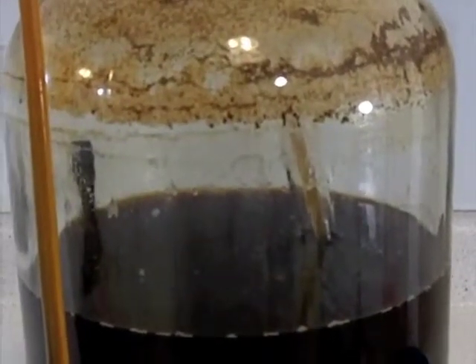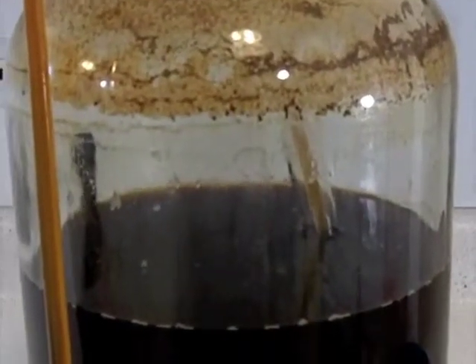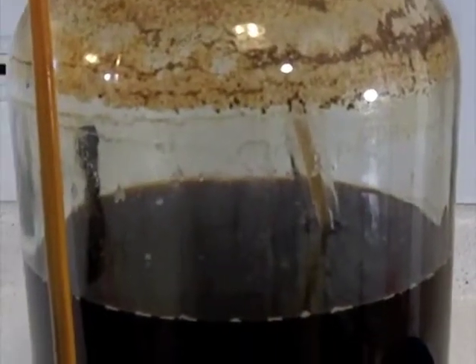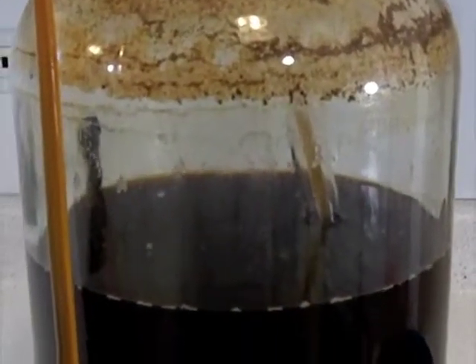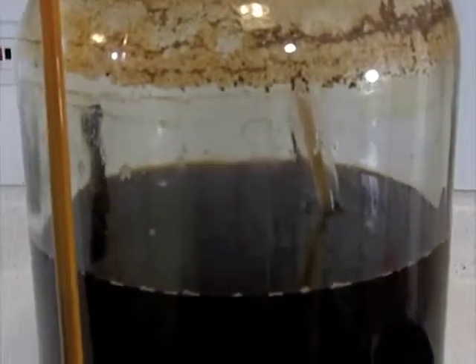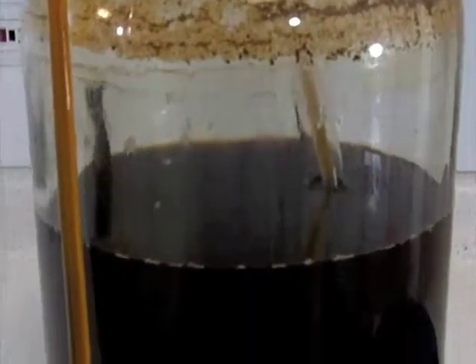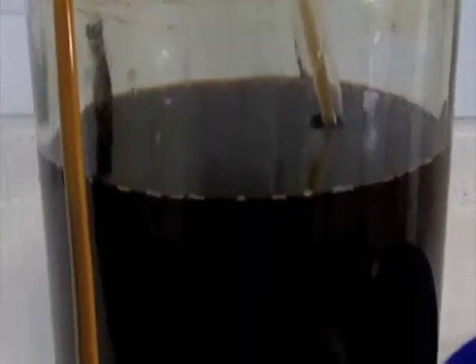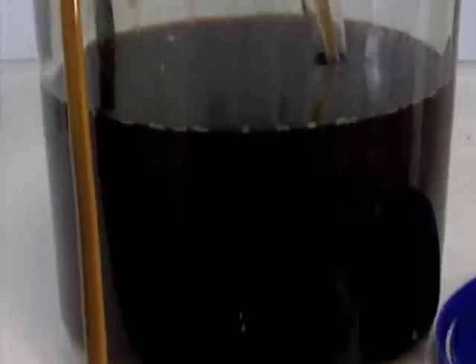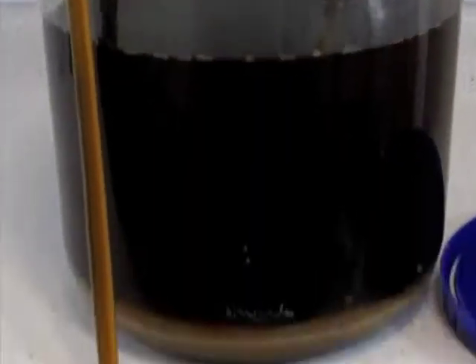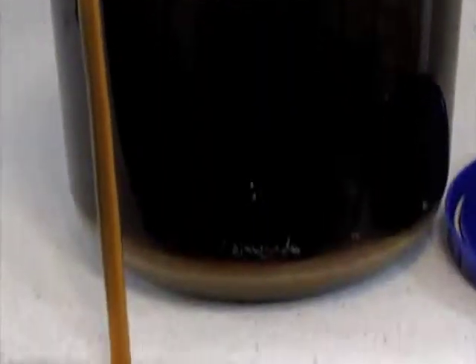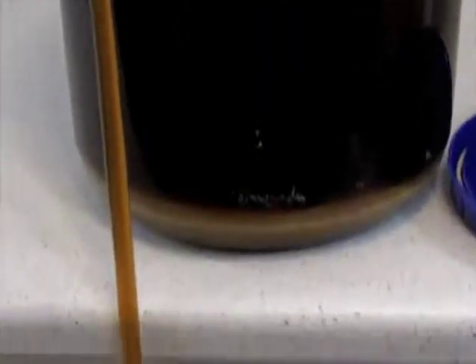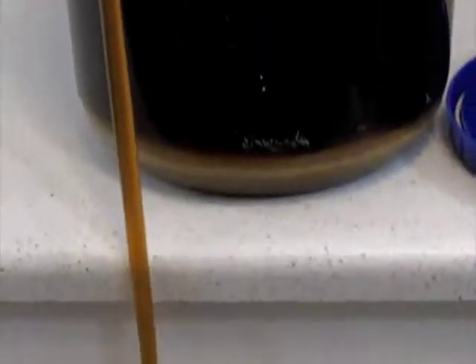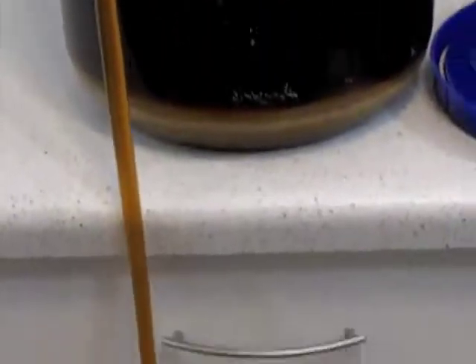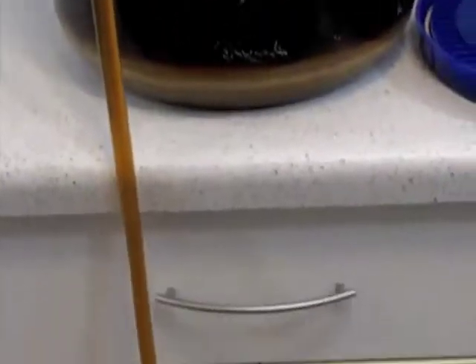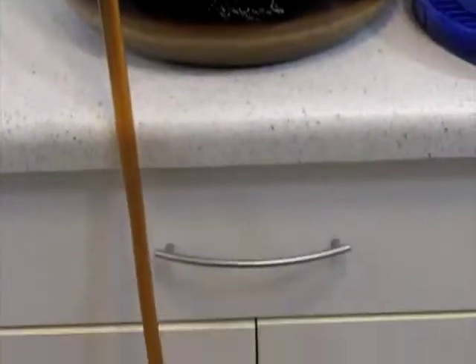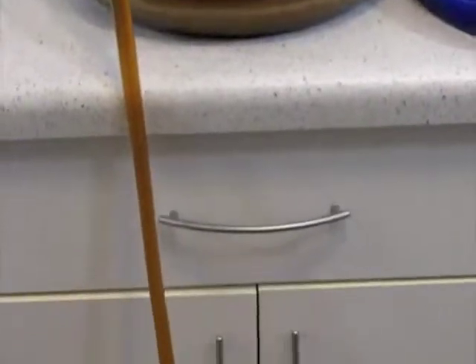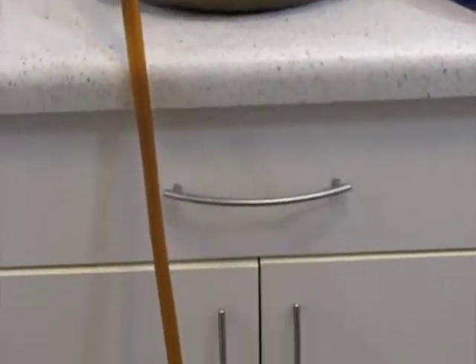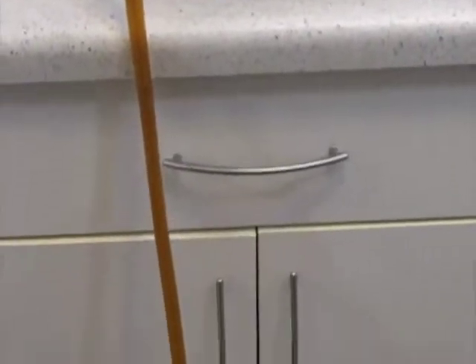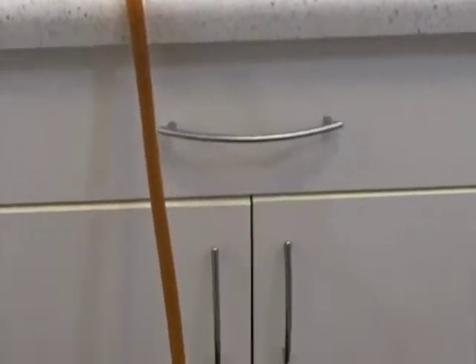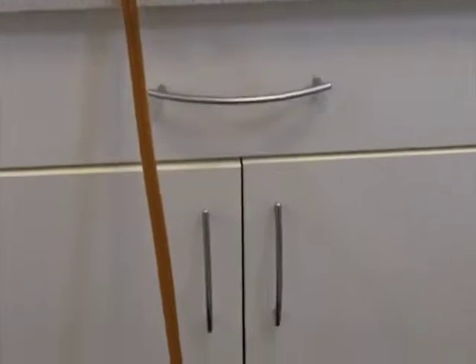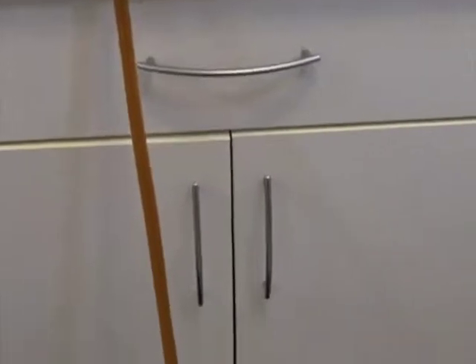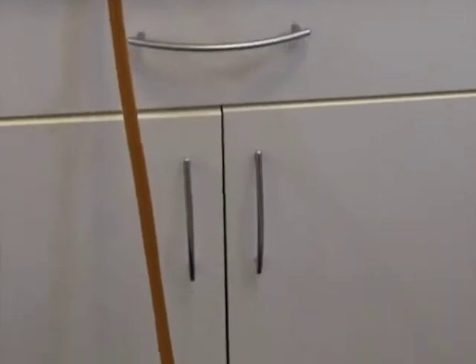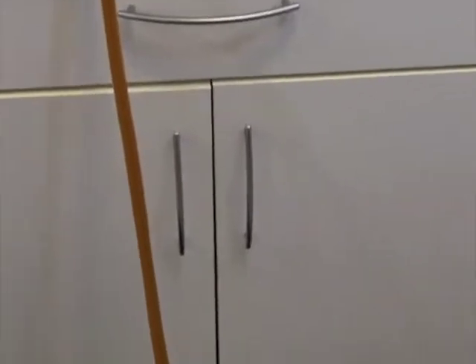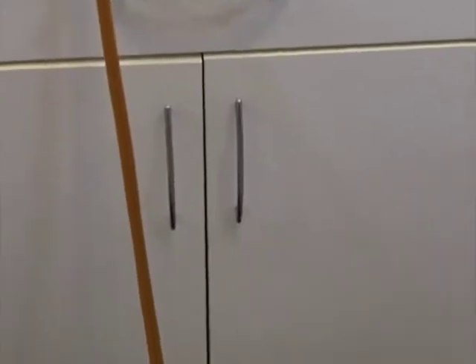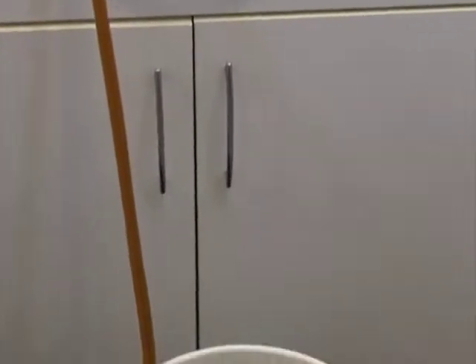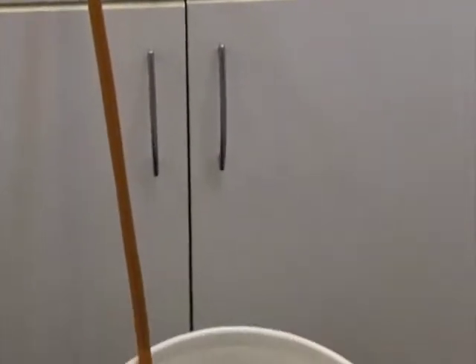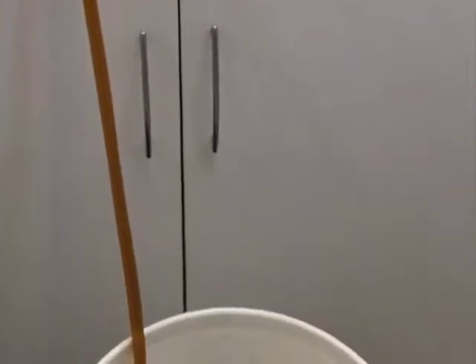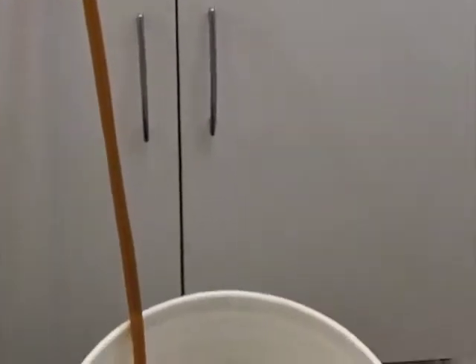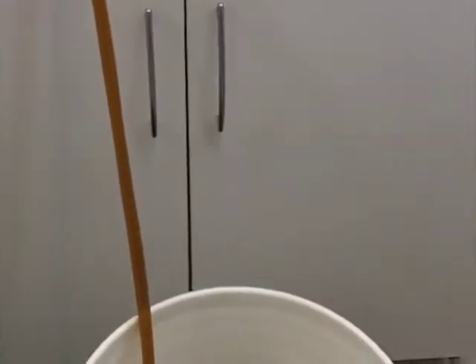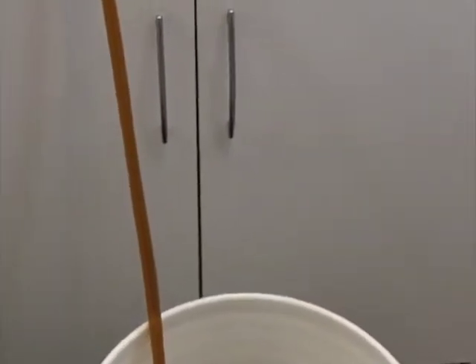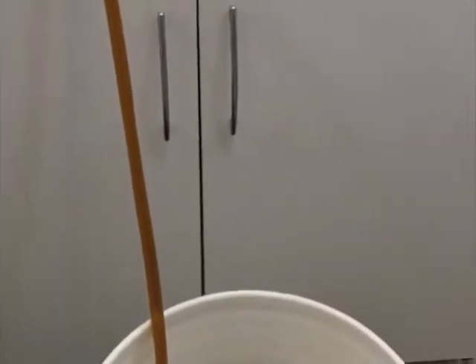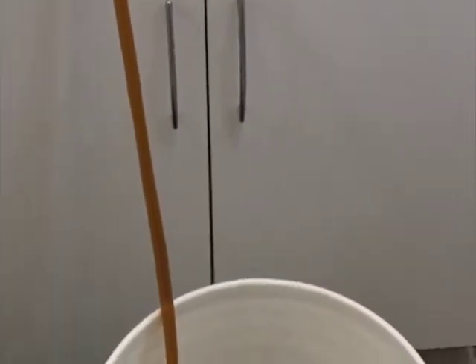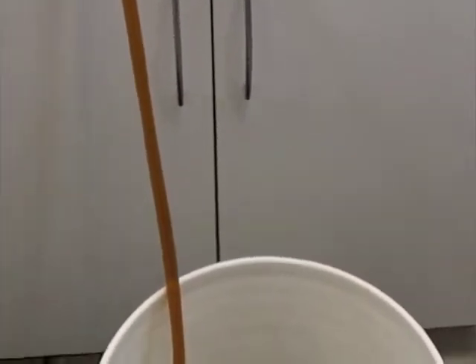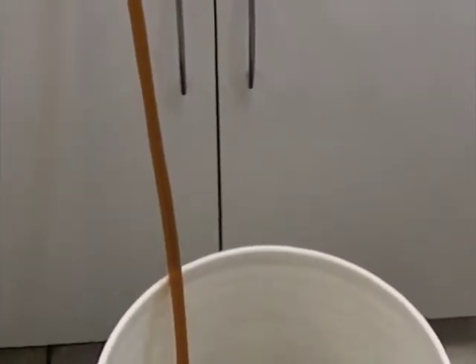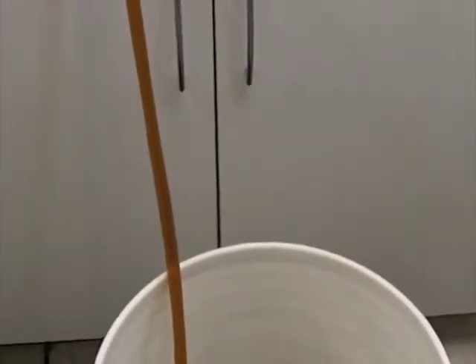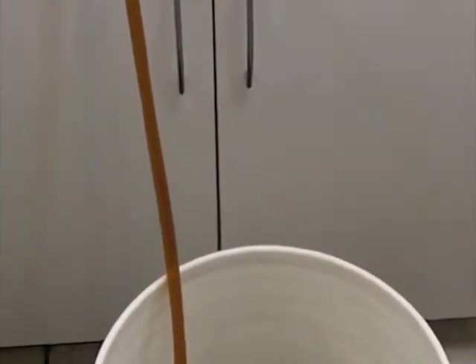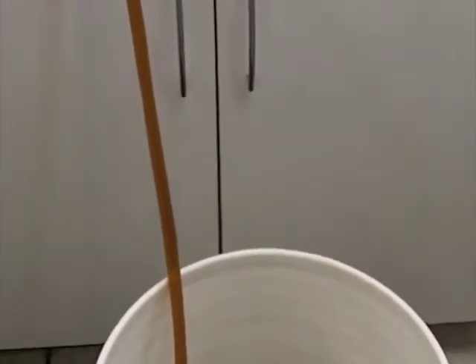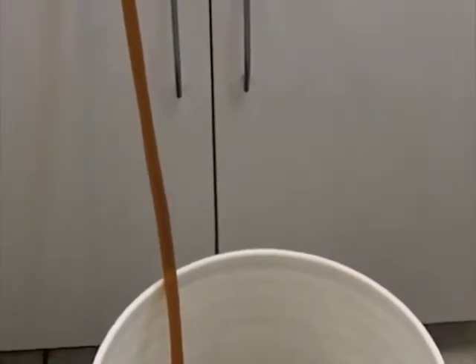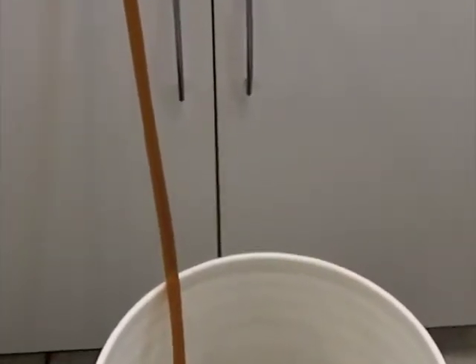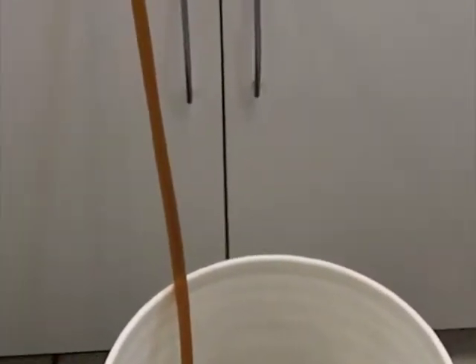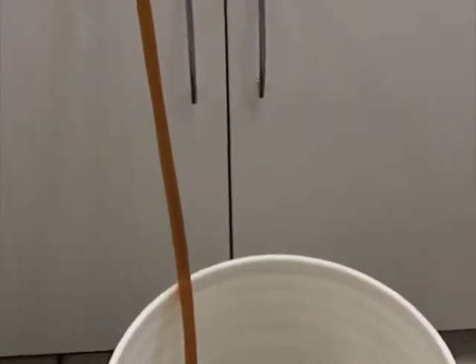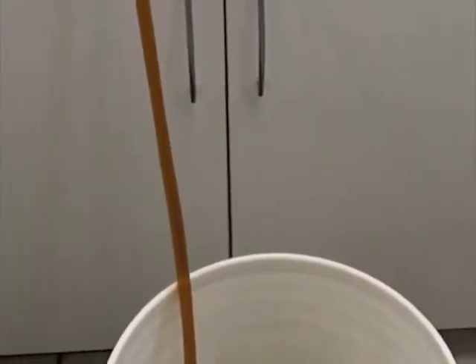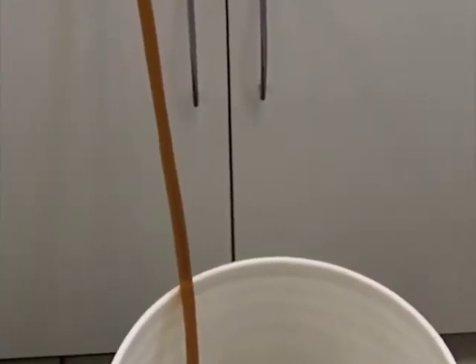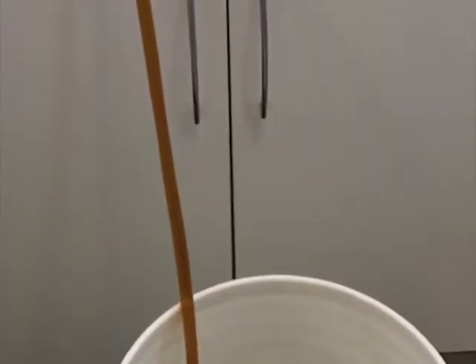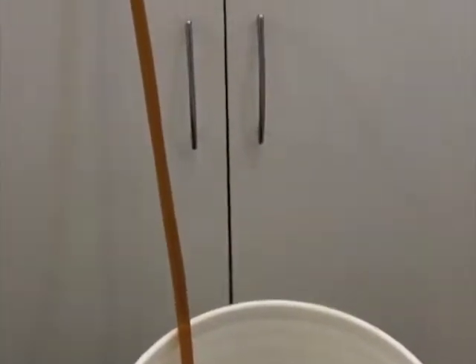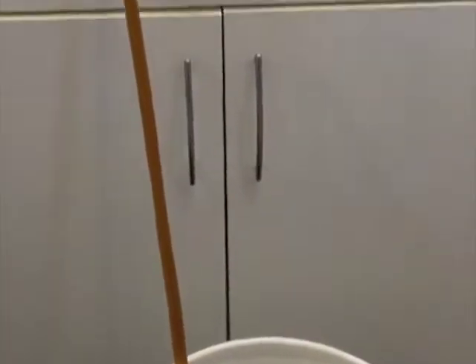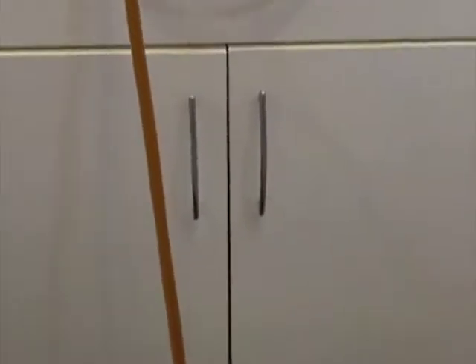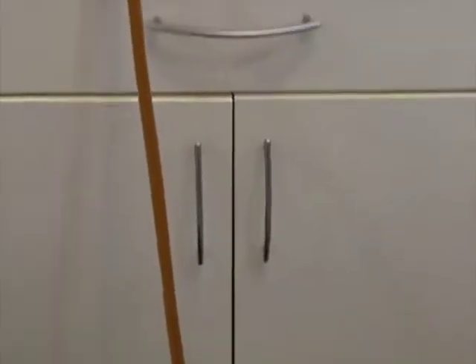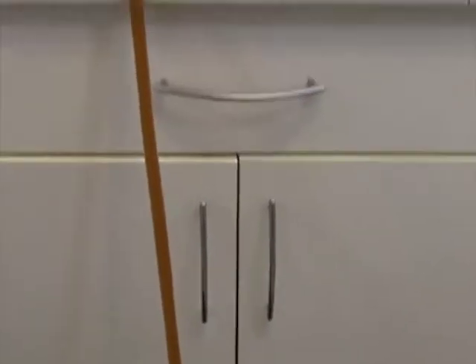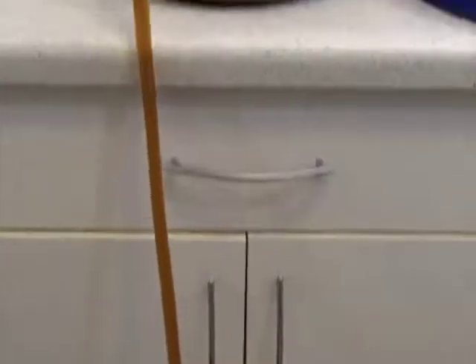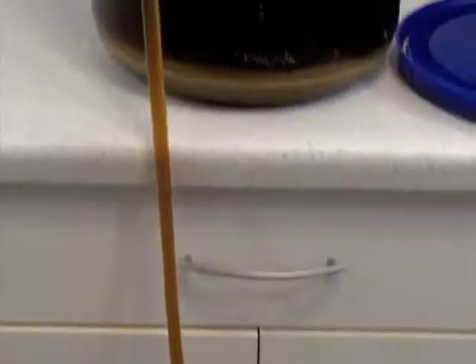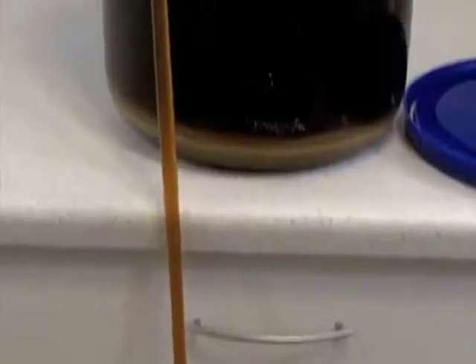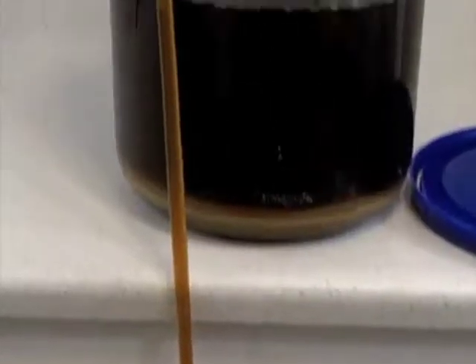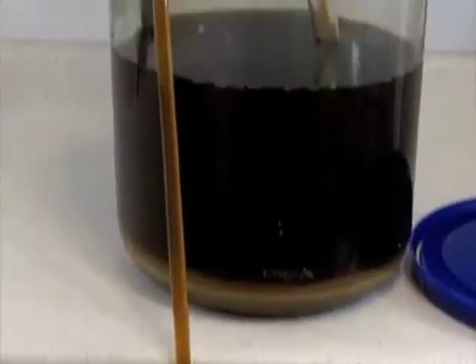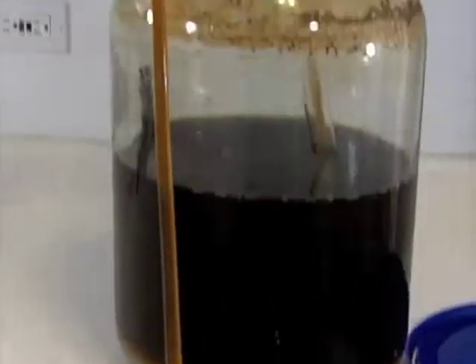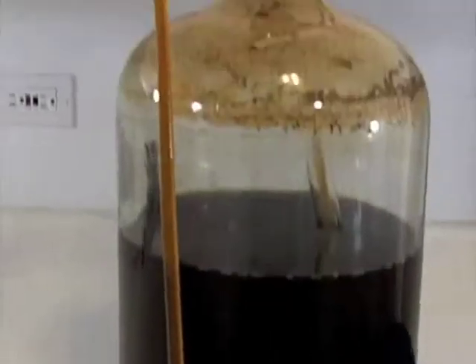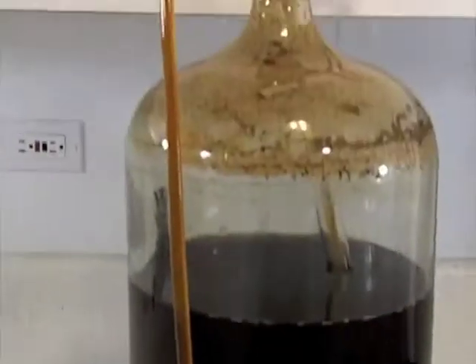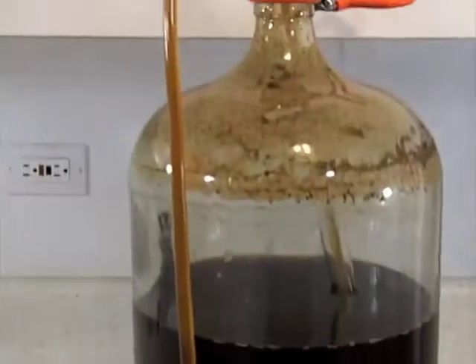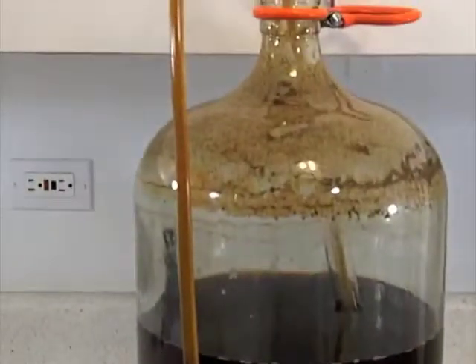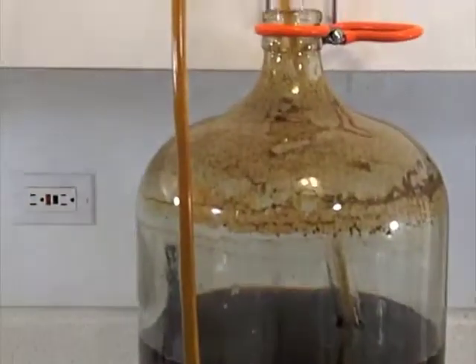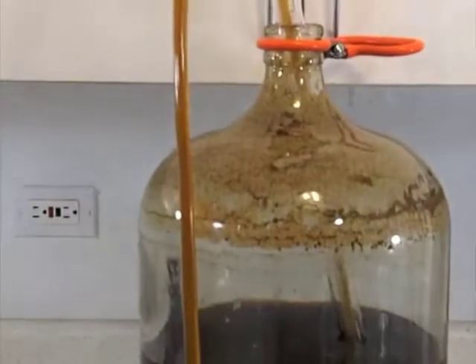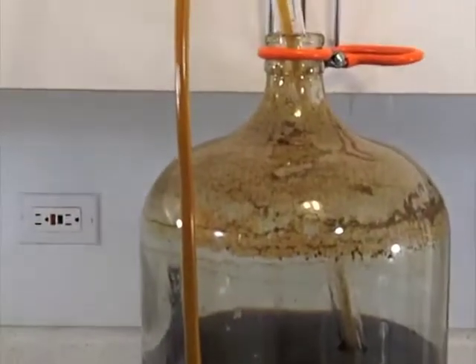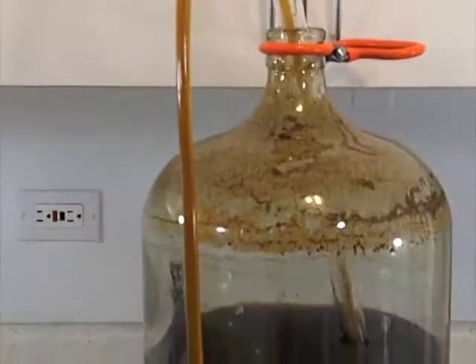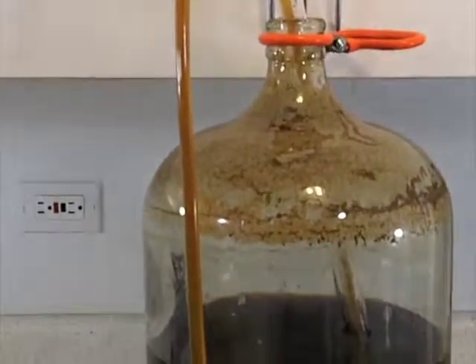So we'll let this go. And when it's done, we will get set up with our bottling bucket and start filling up some bottles.